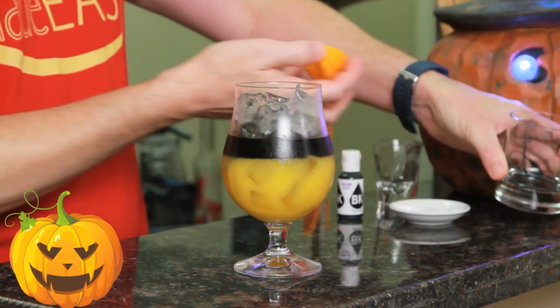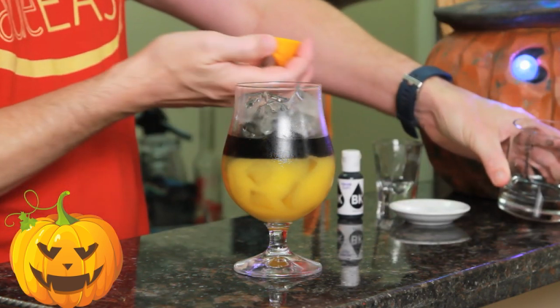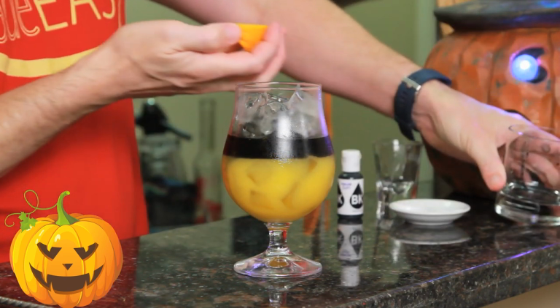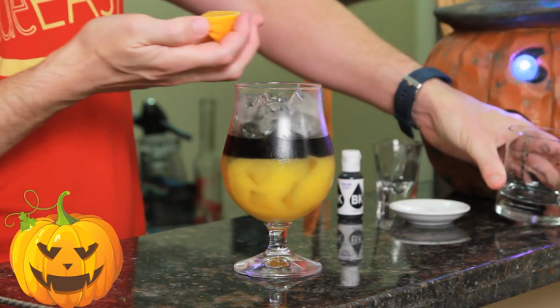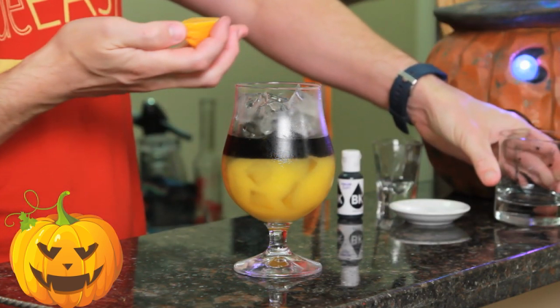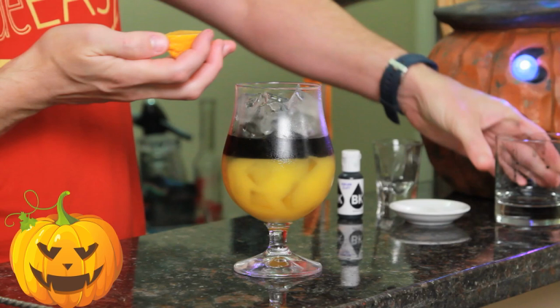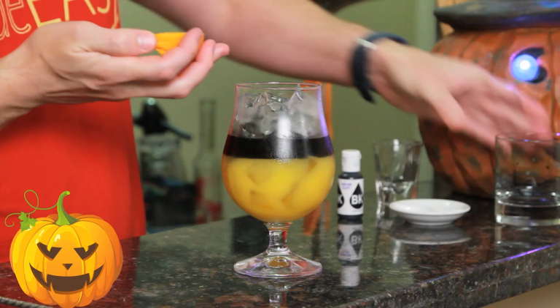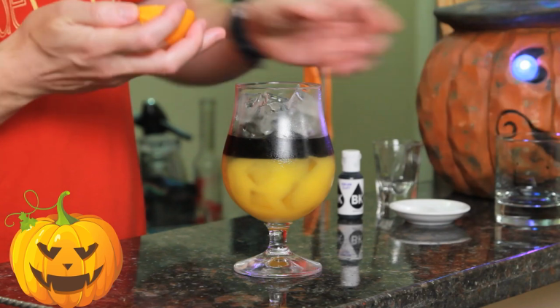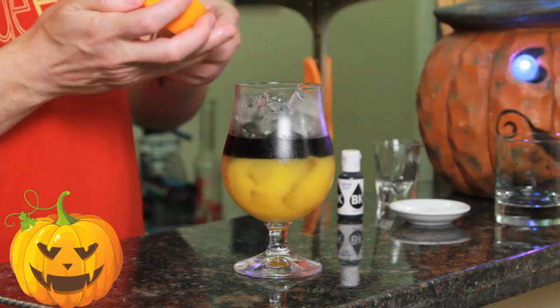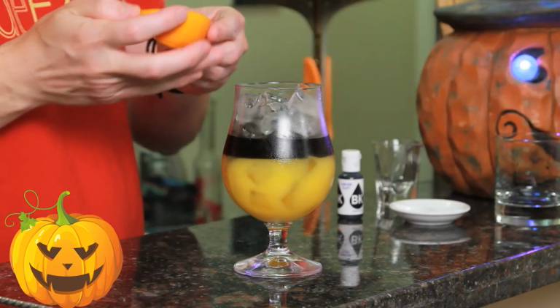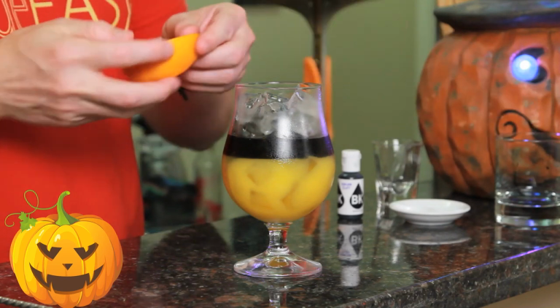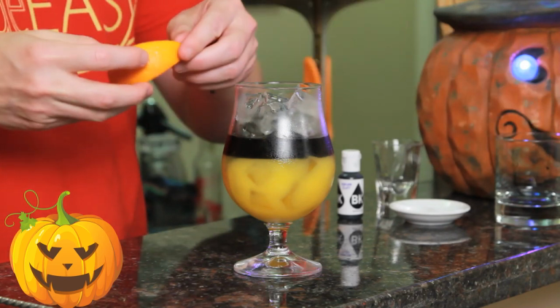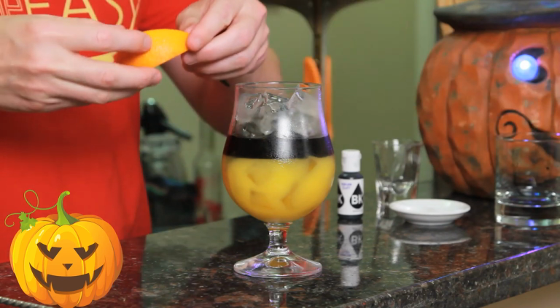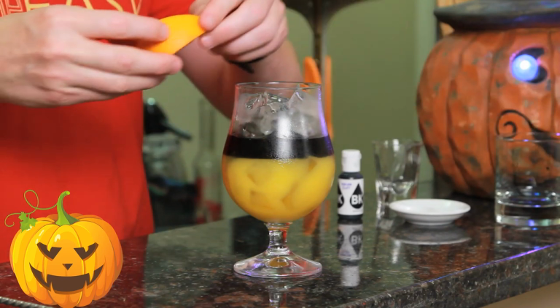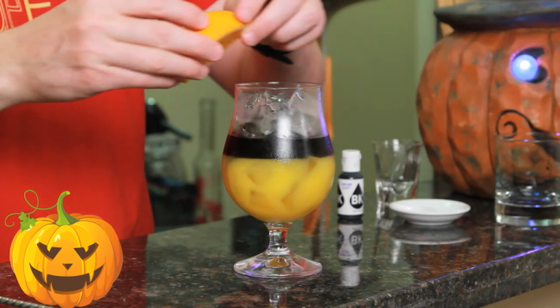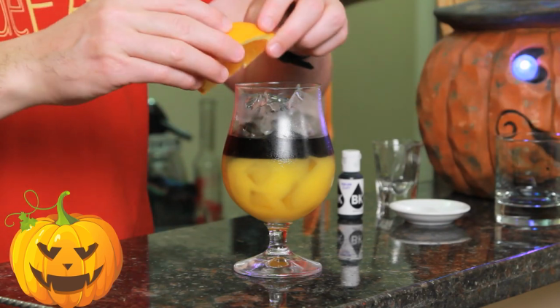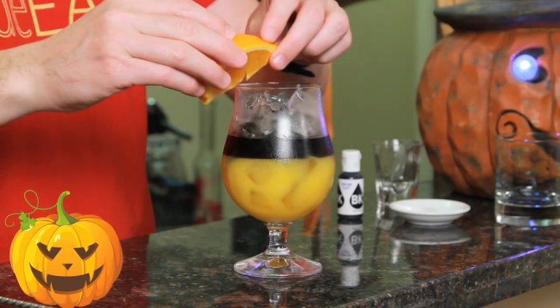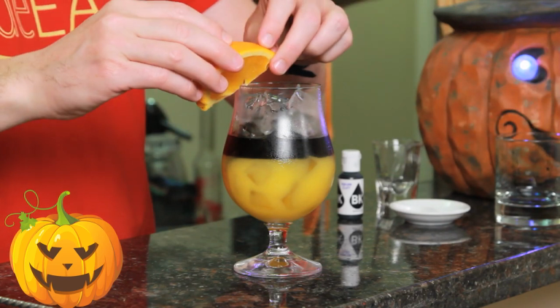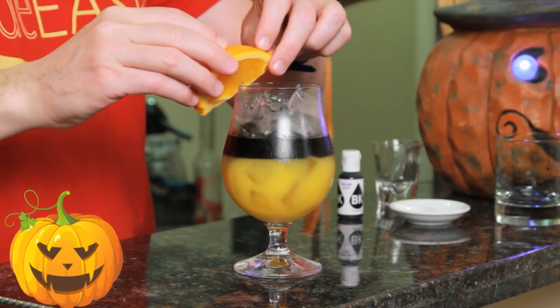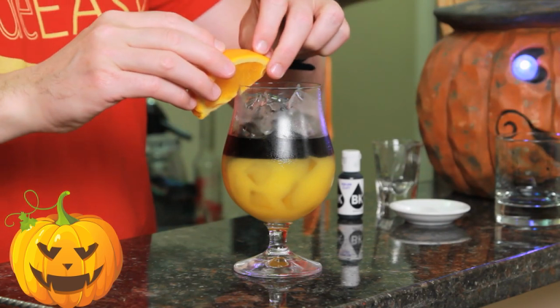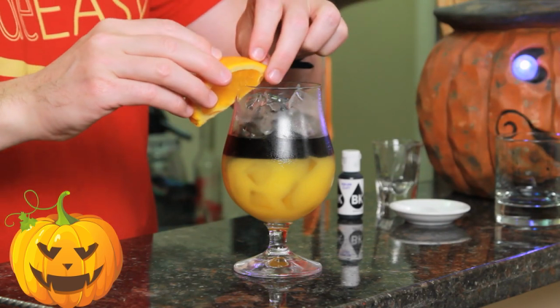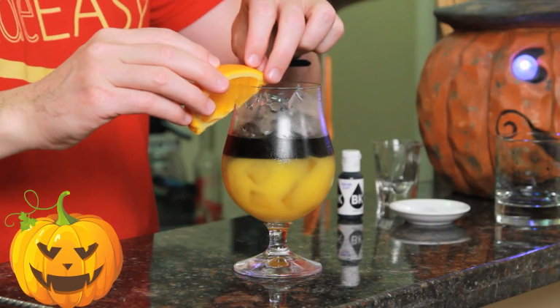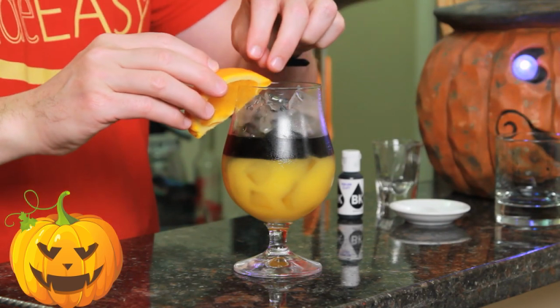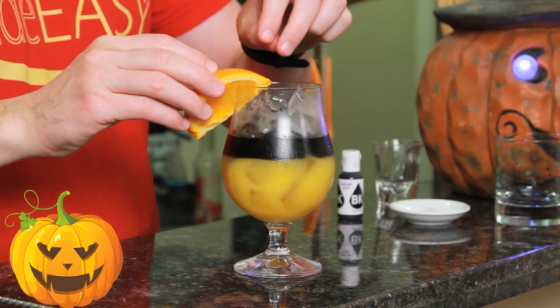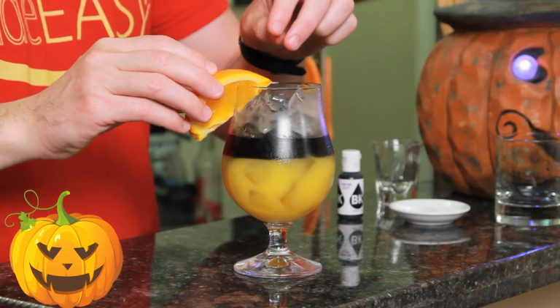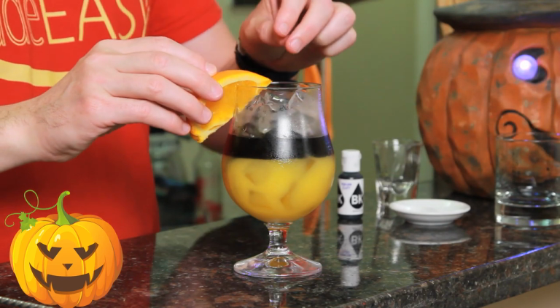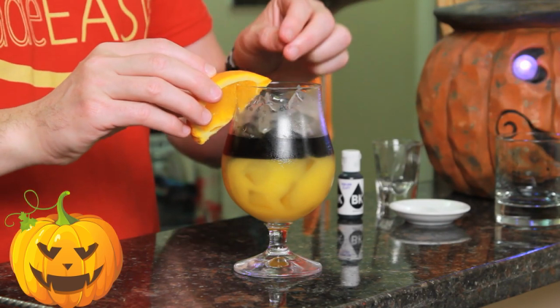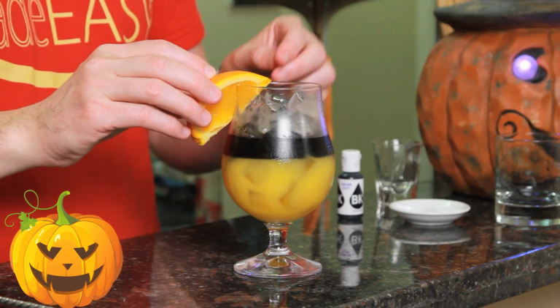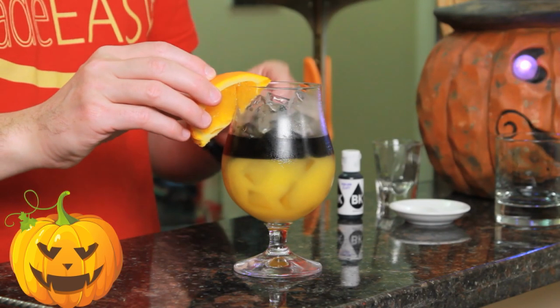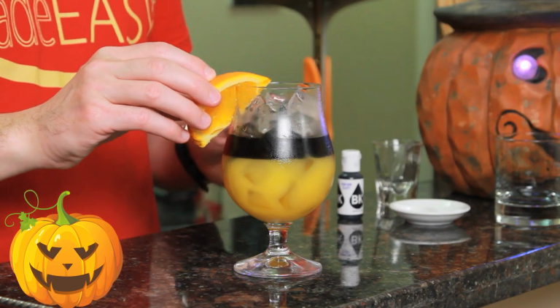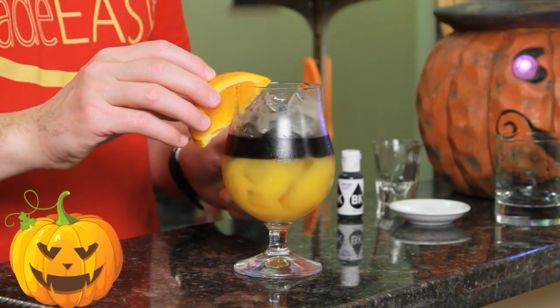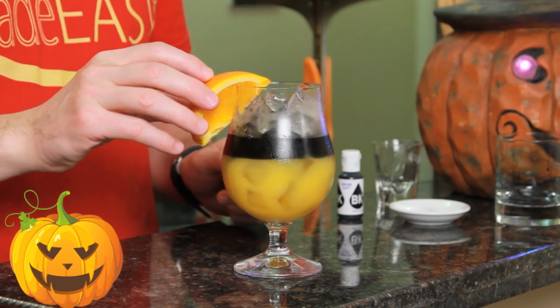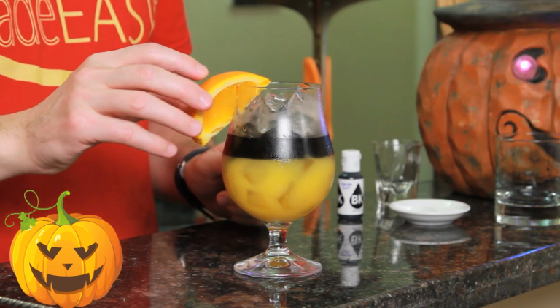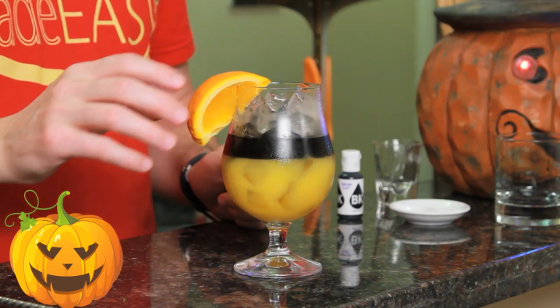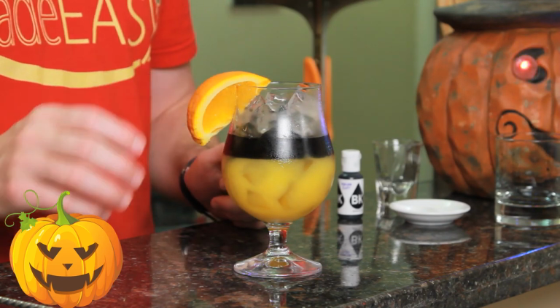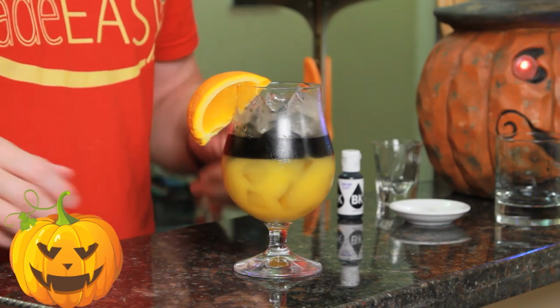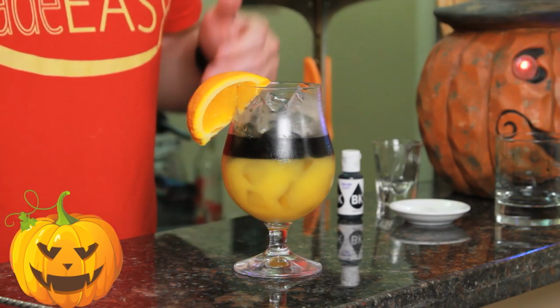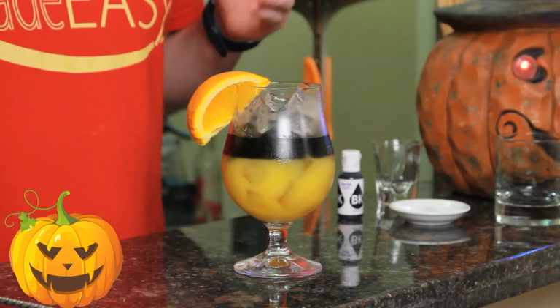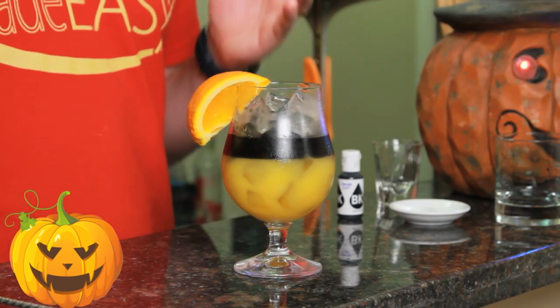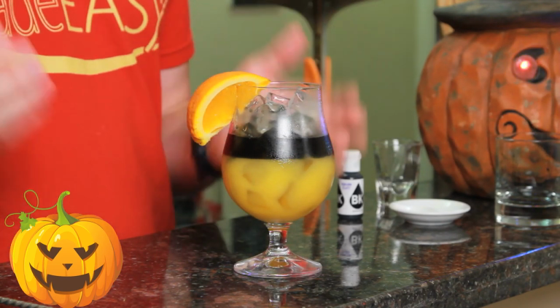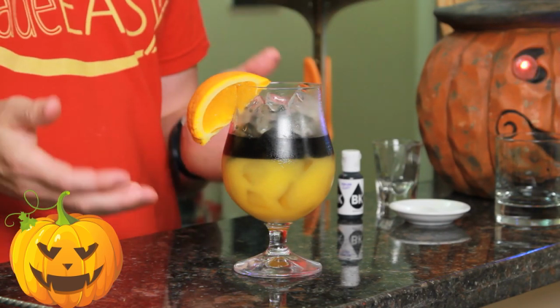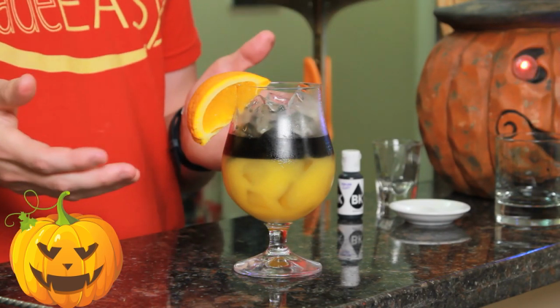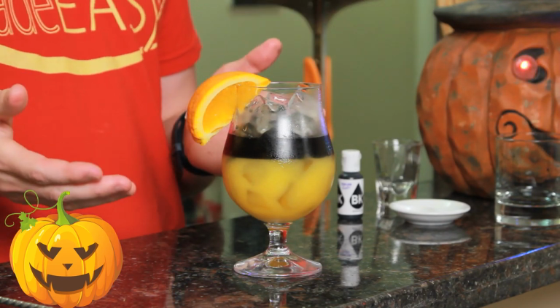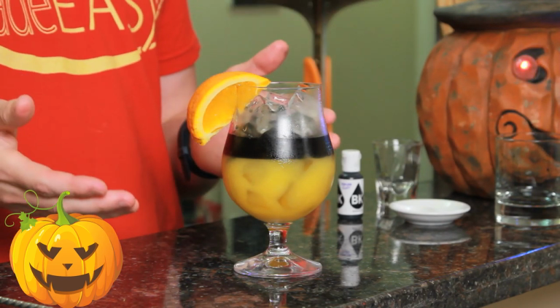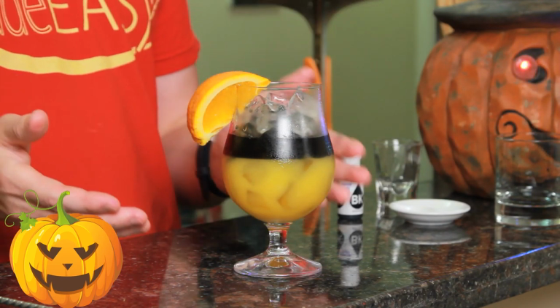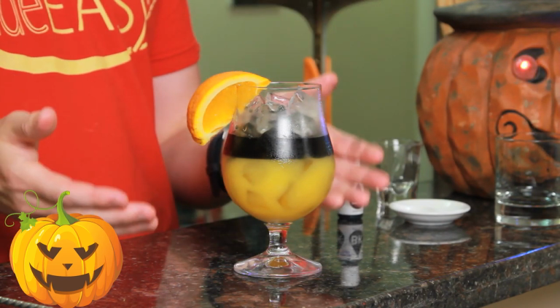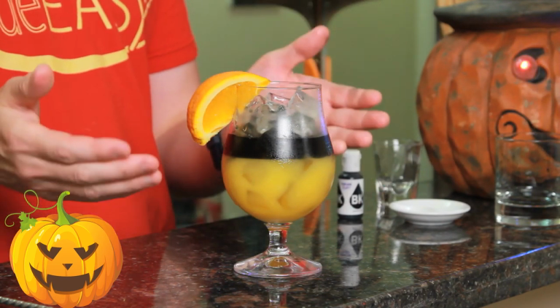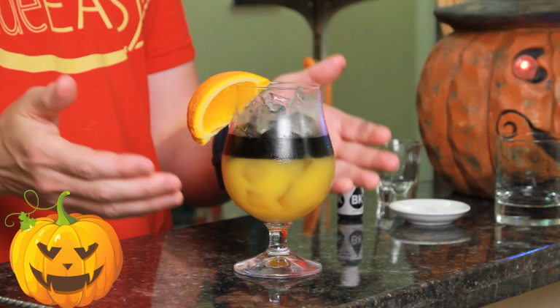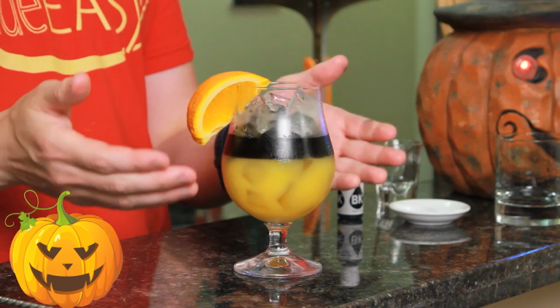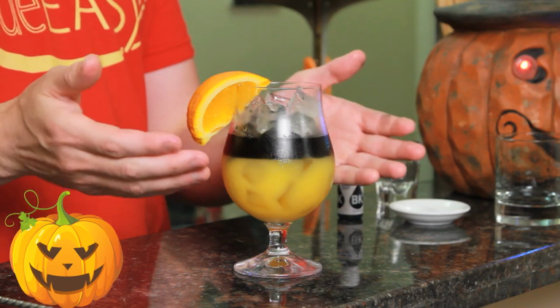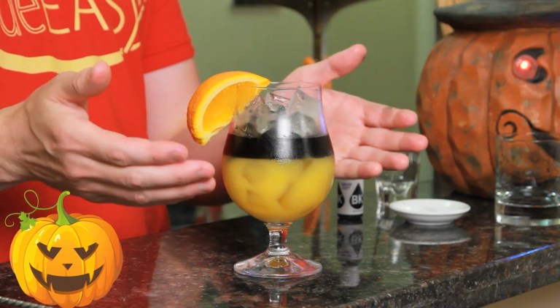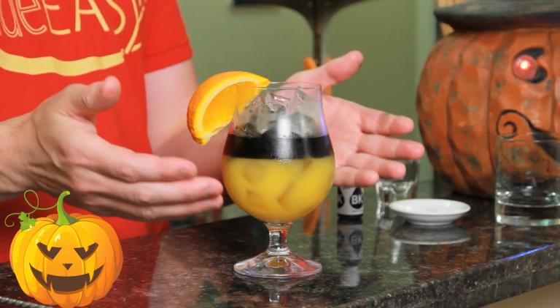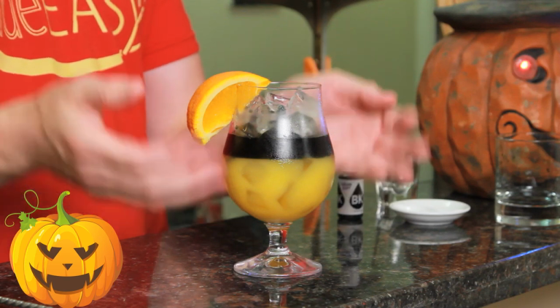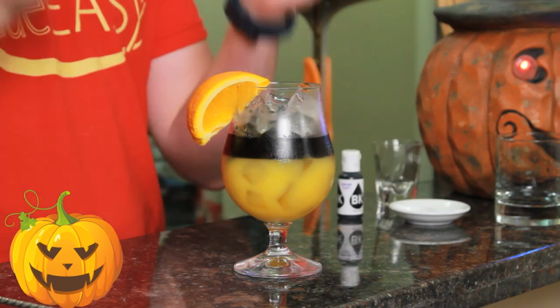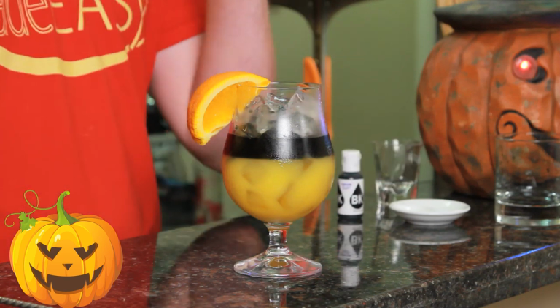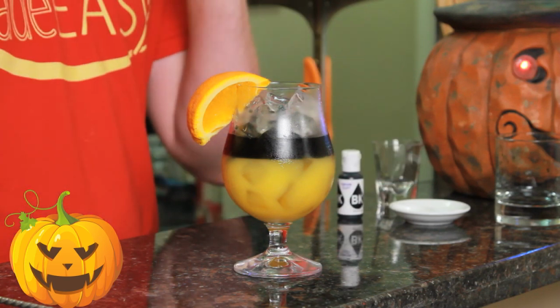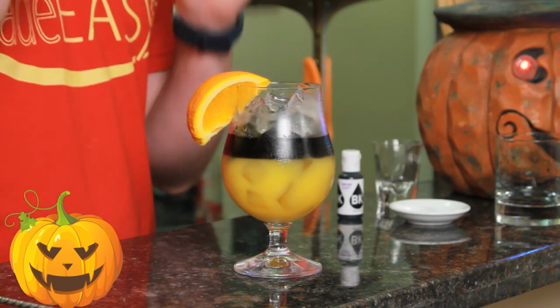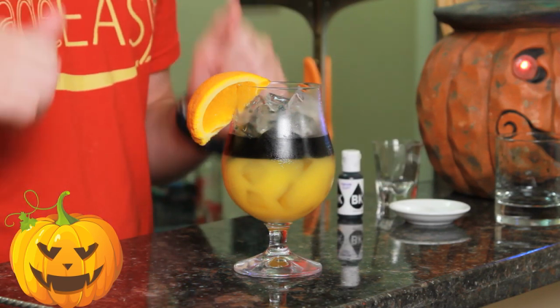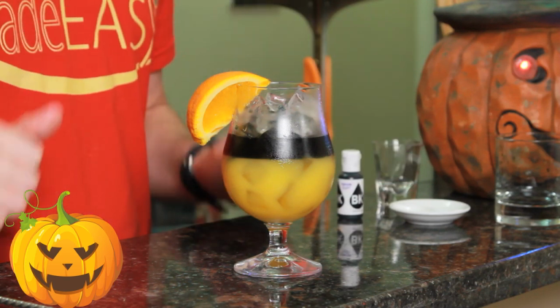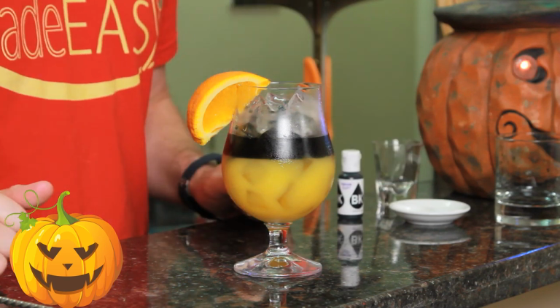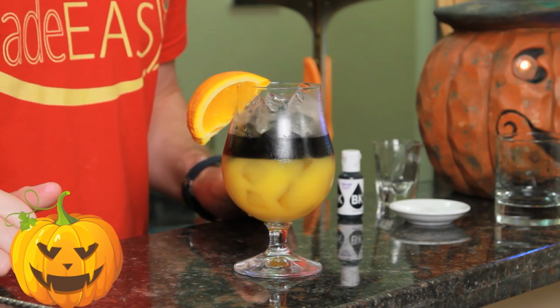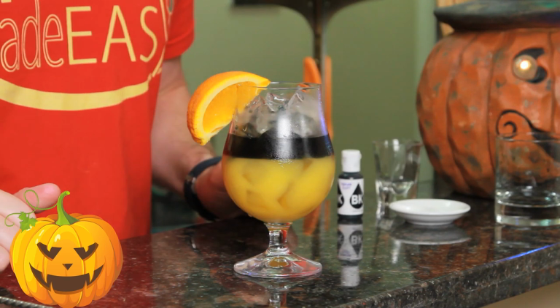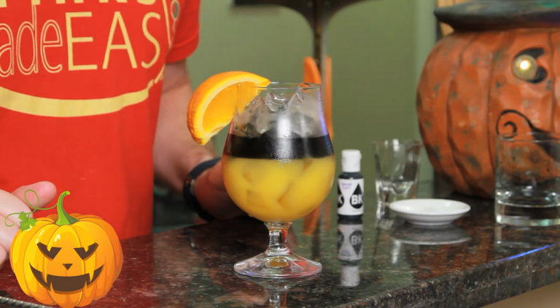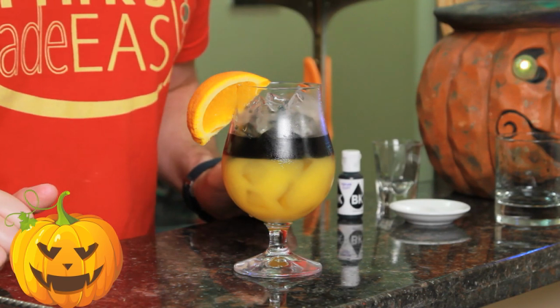Garnish with a little slice of orange, and easy as that, you have the Black Magic cocktail.